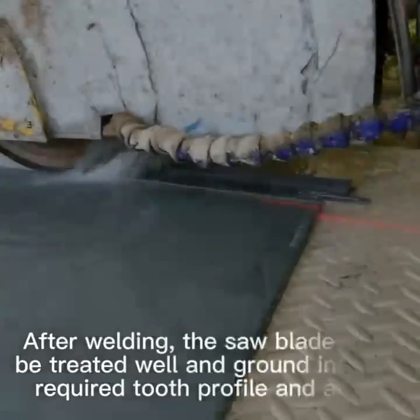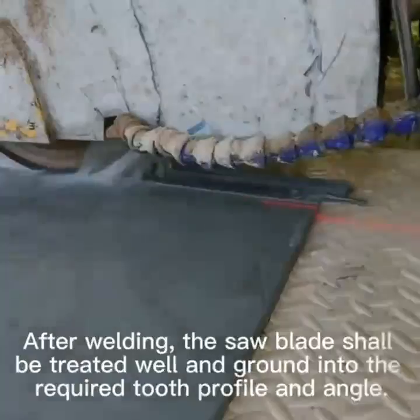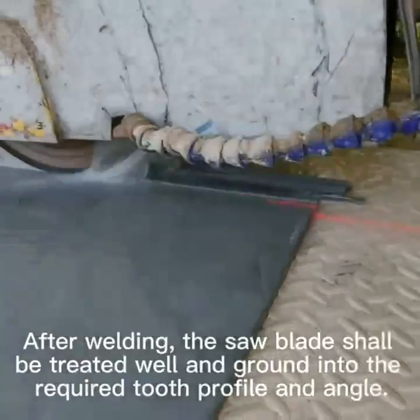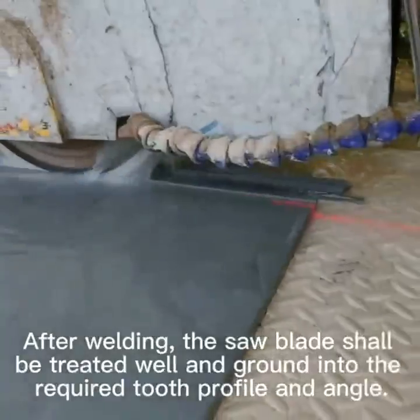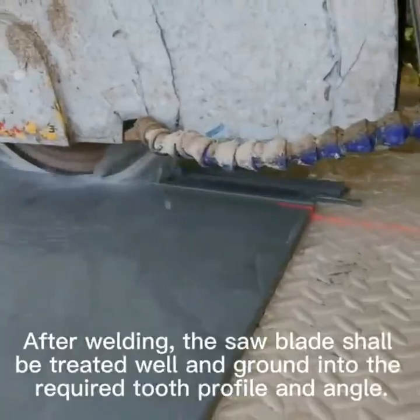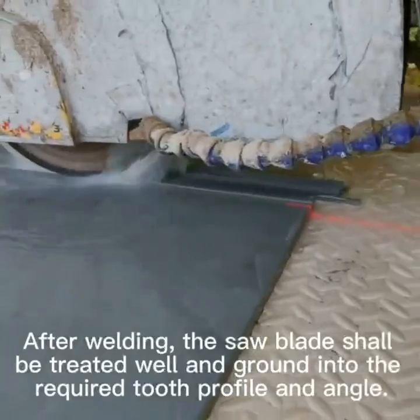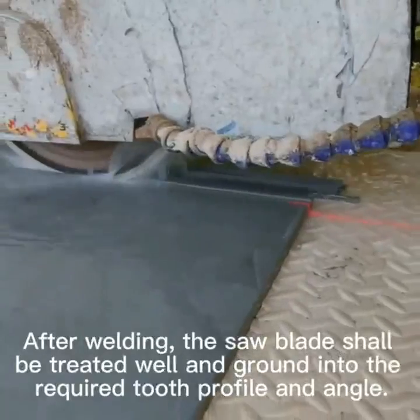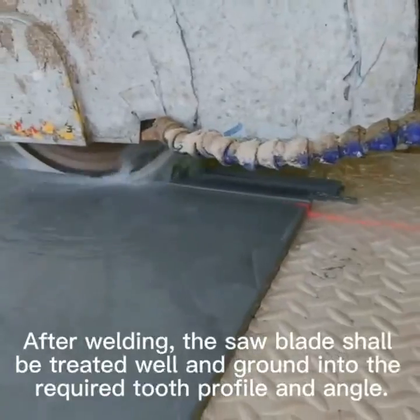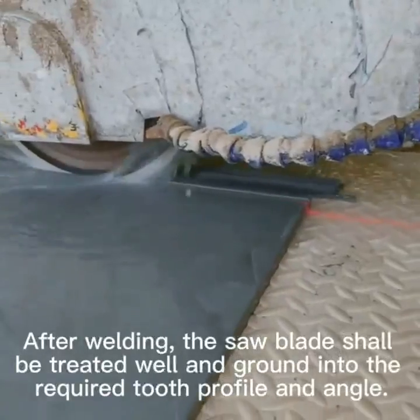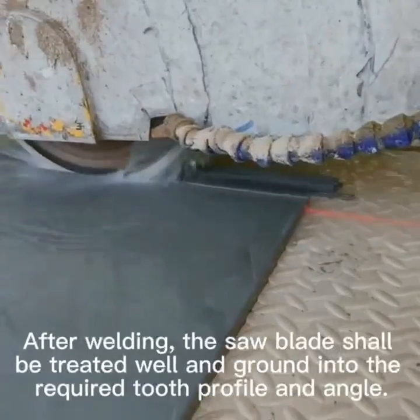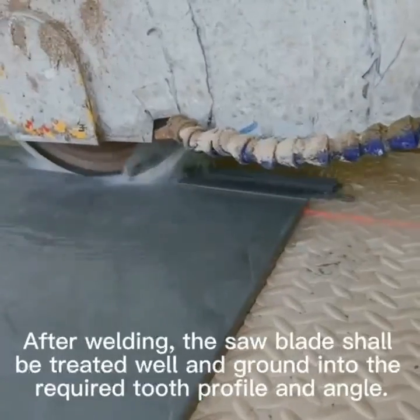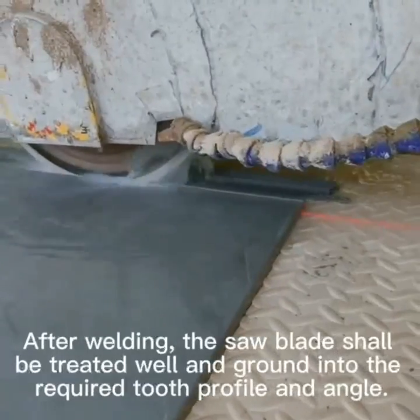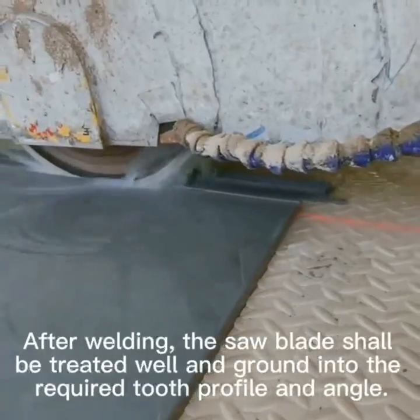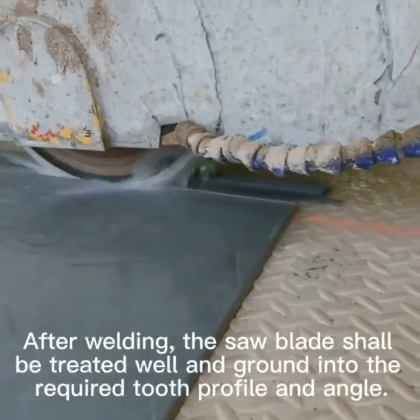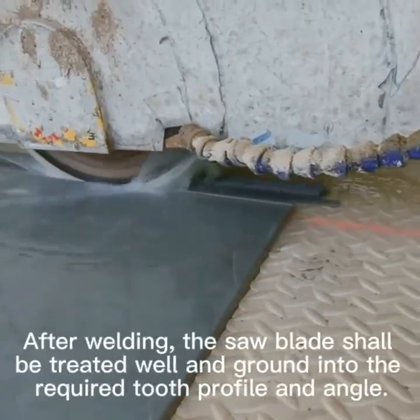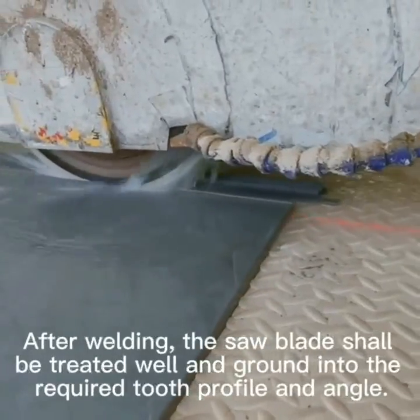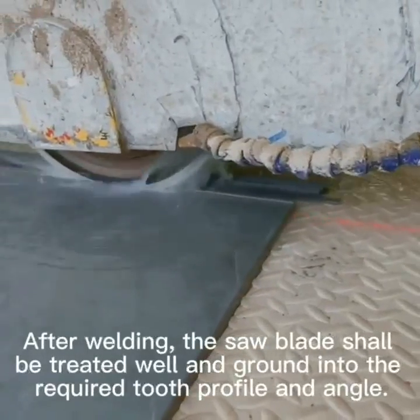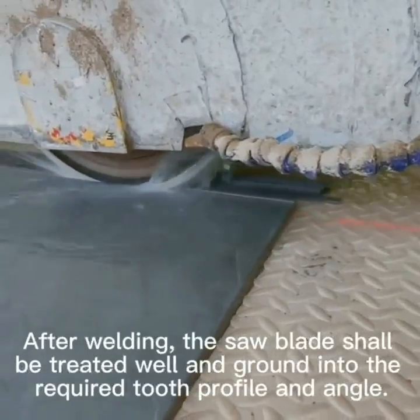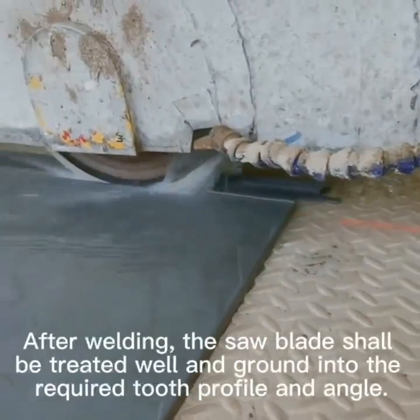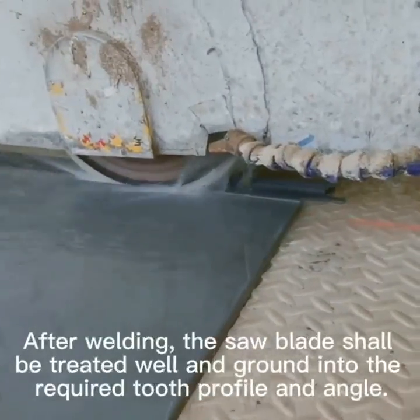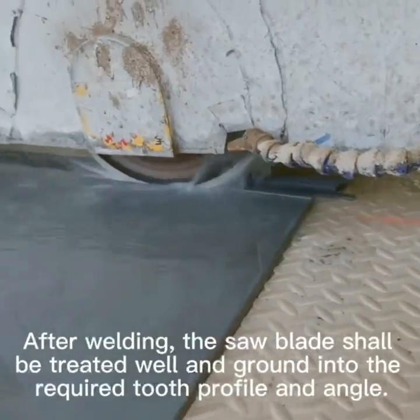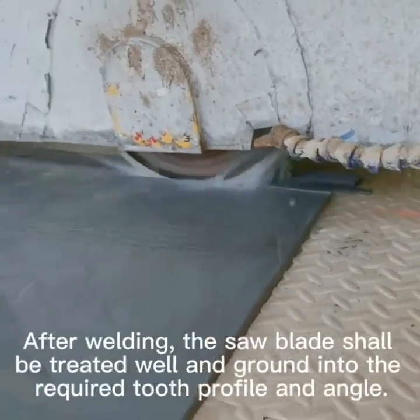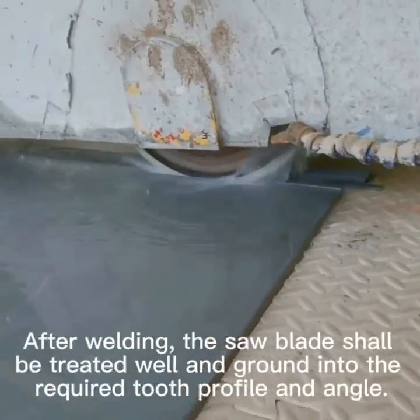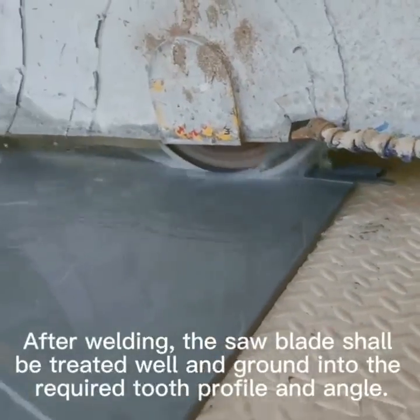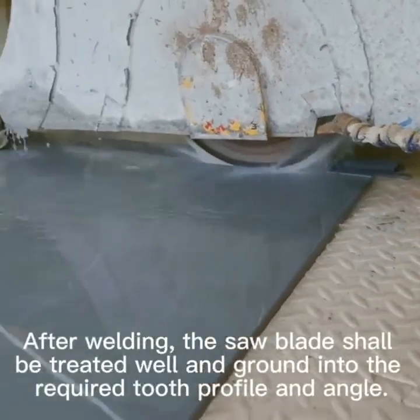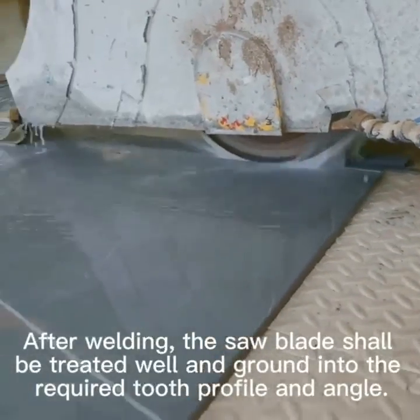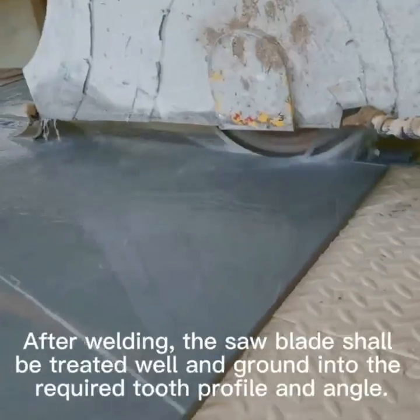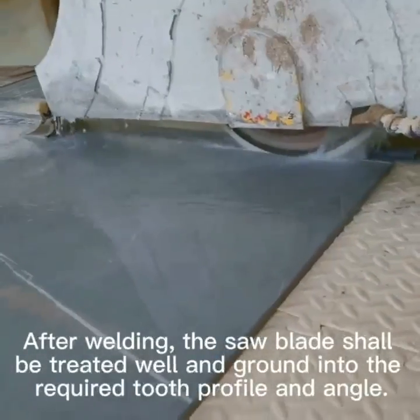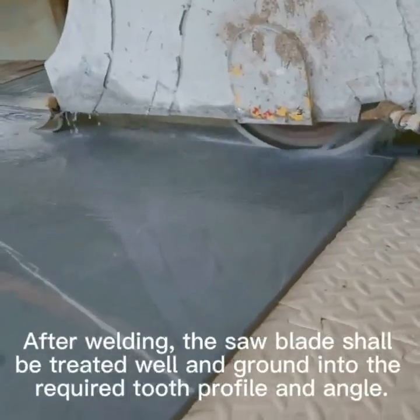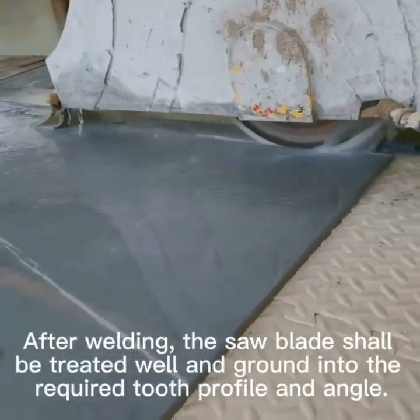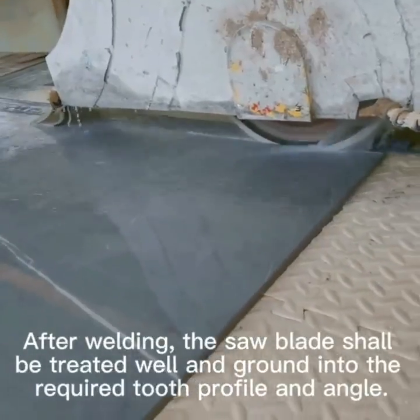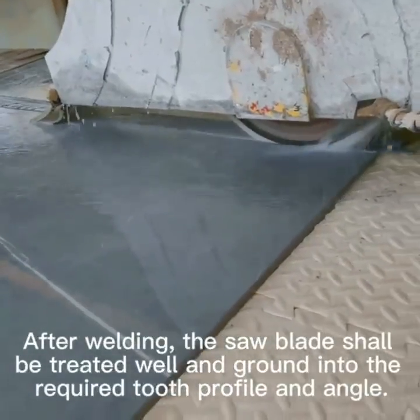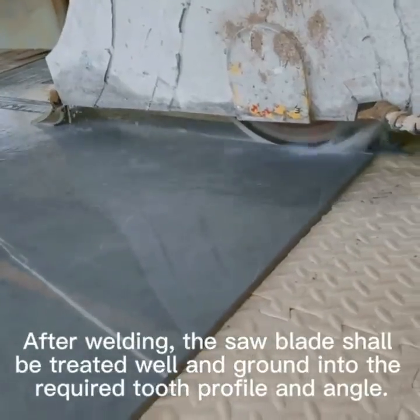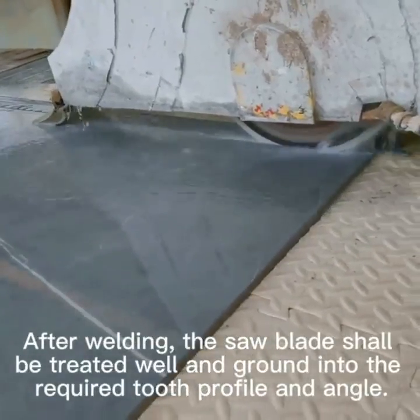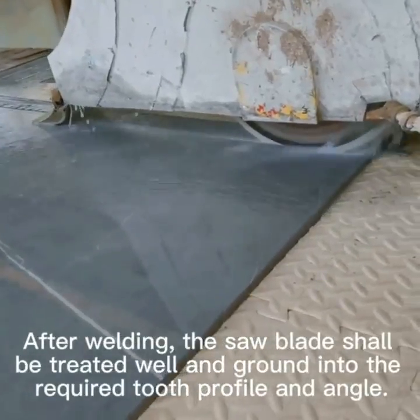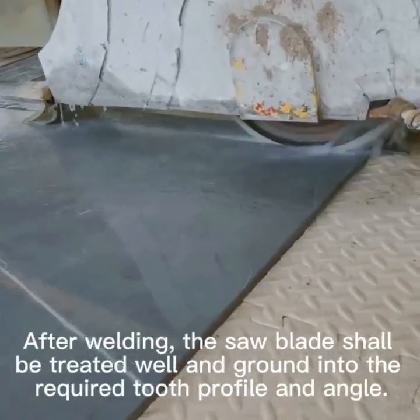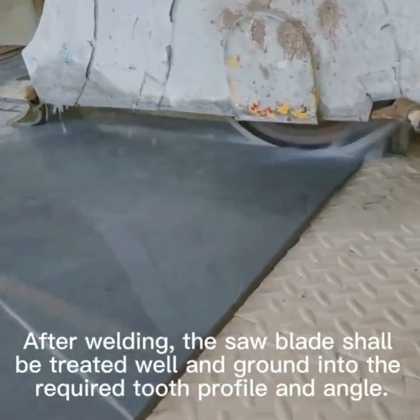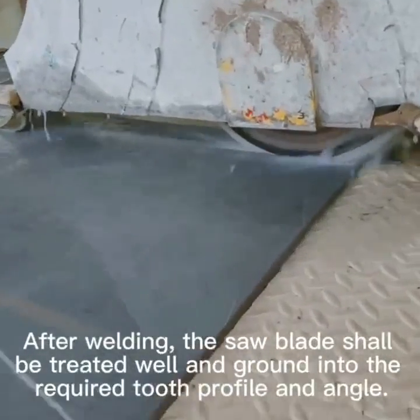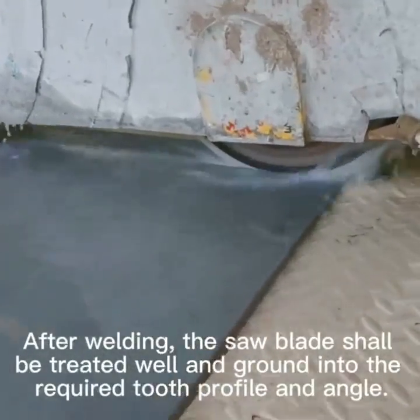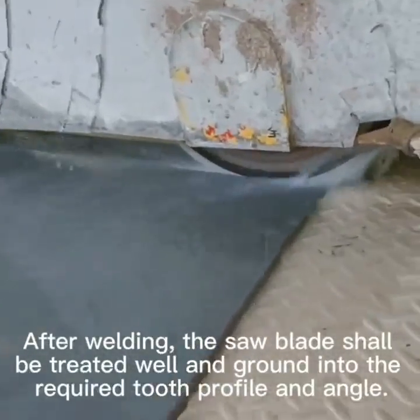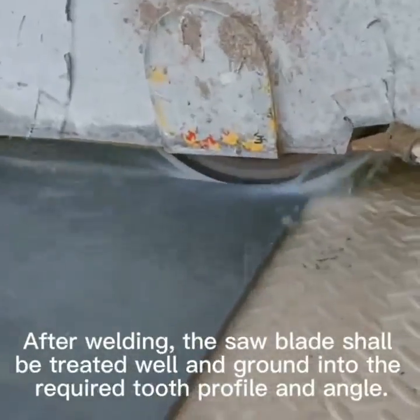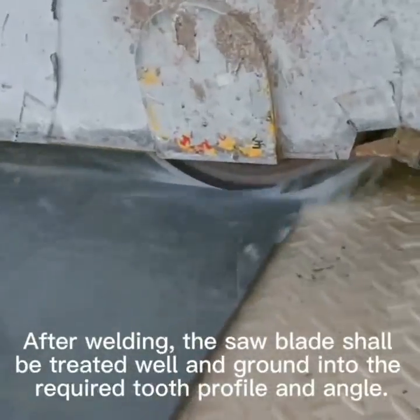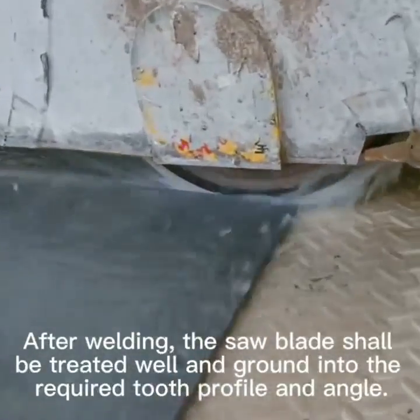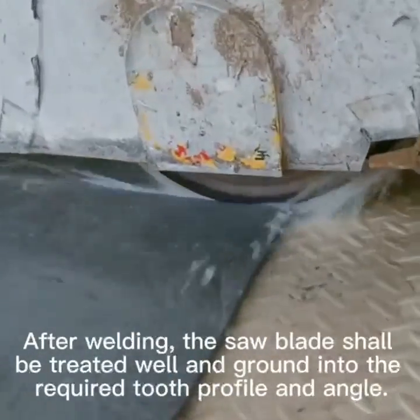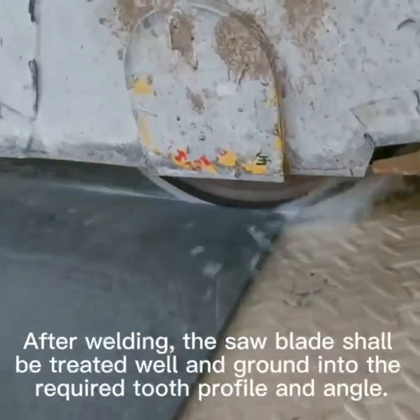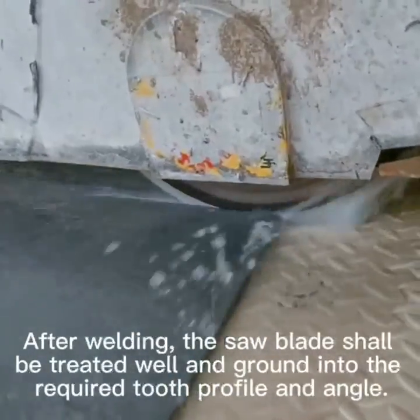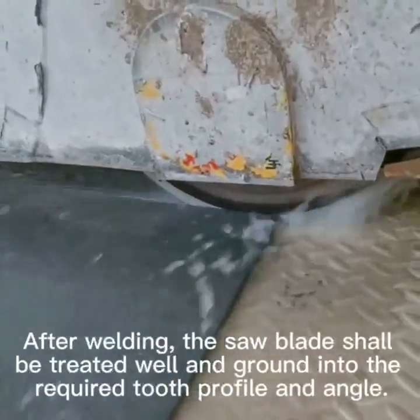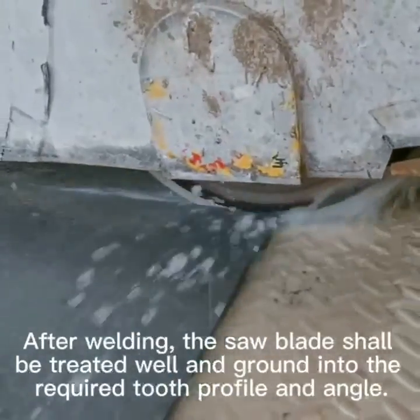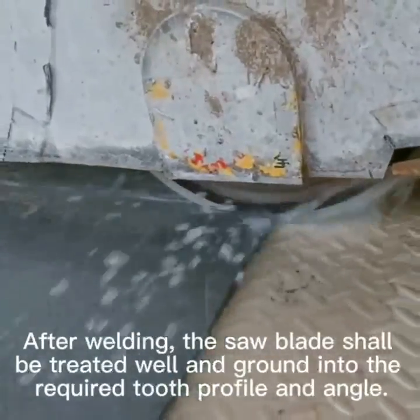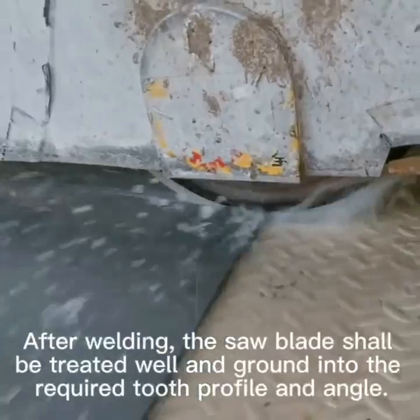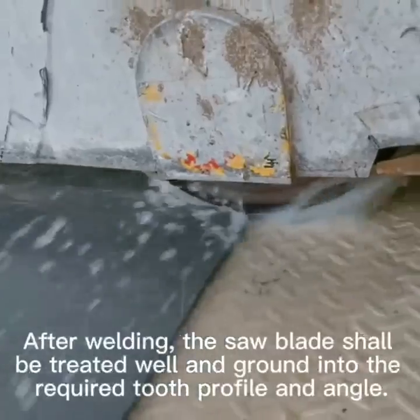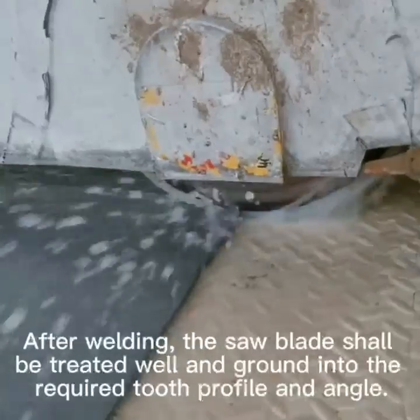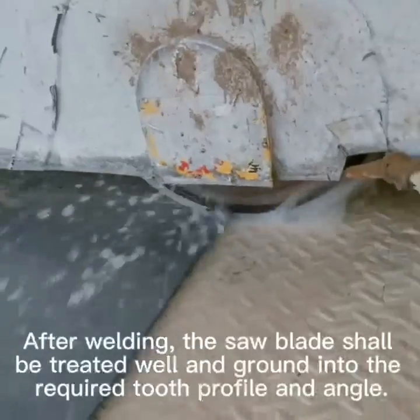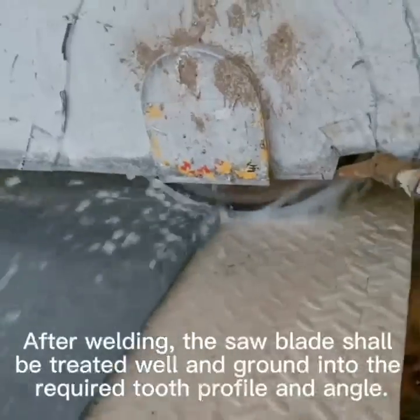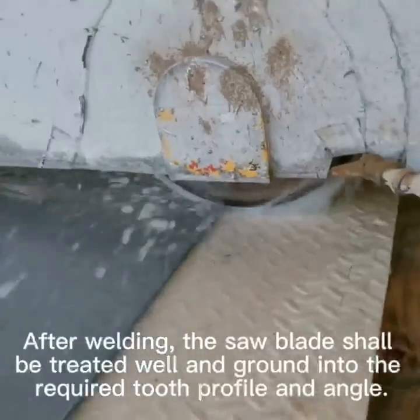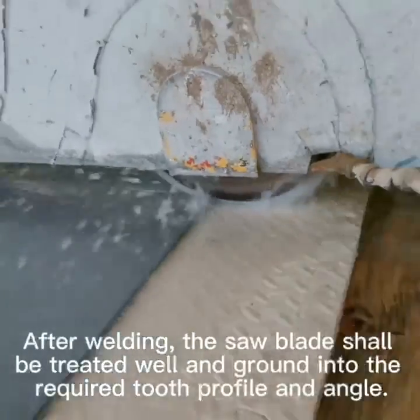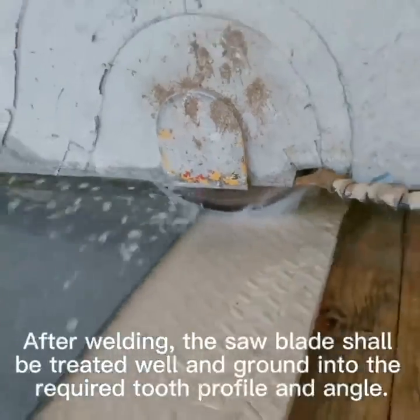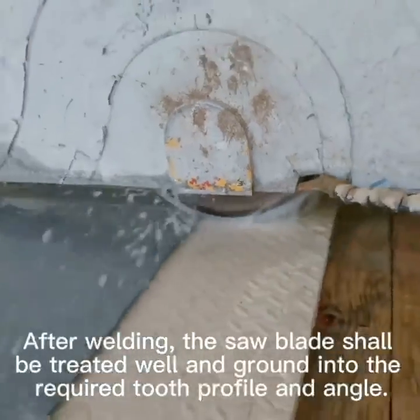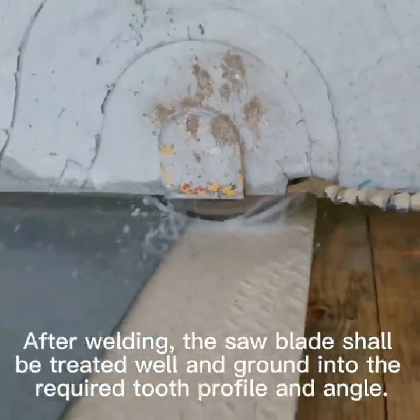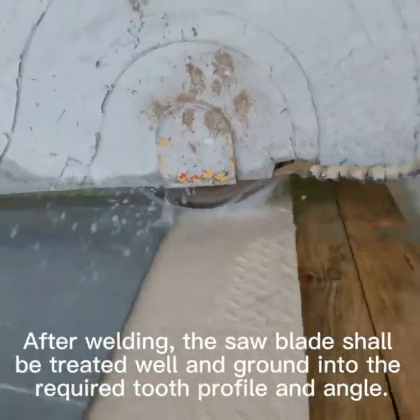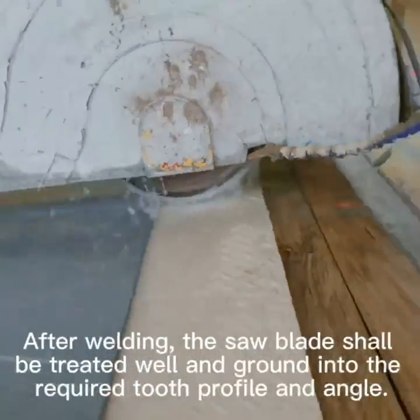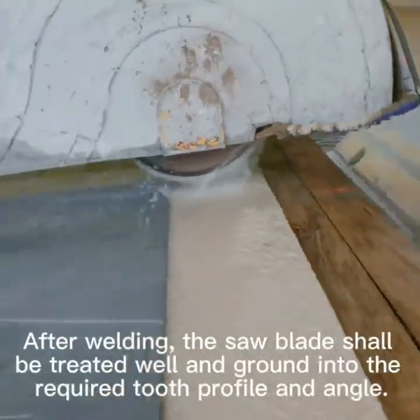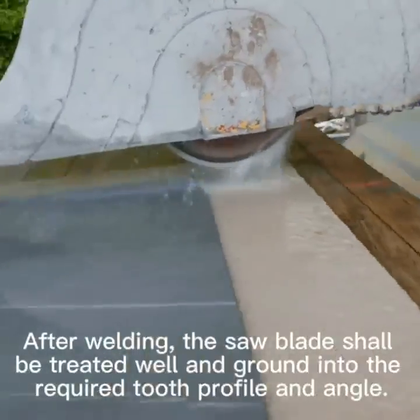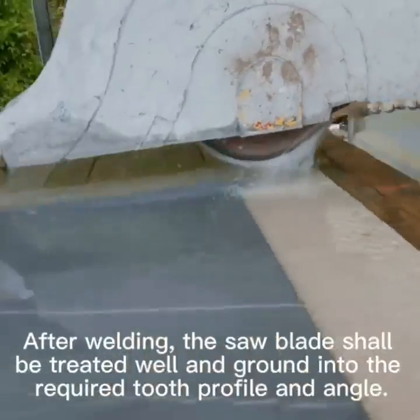After welding, the saw blade shall be treated well and ground into the required tooth profile and angle.